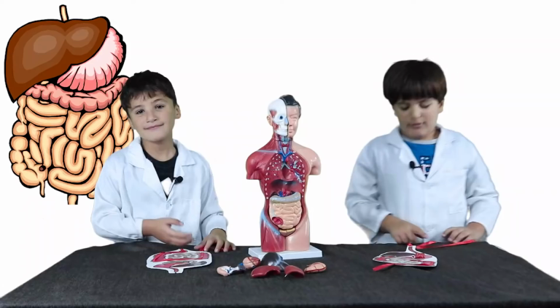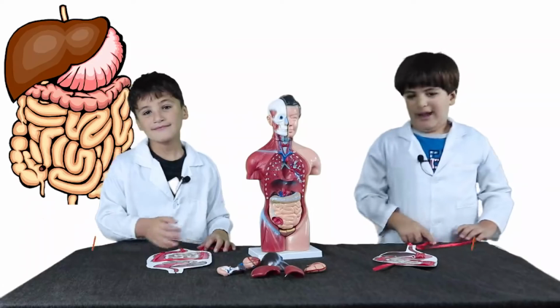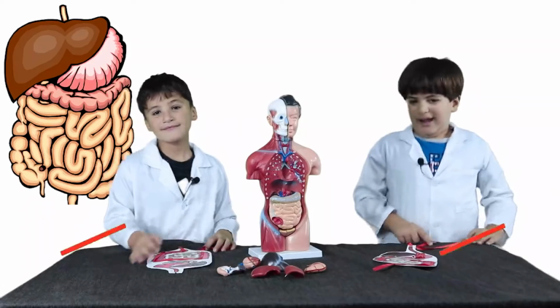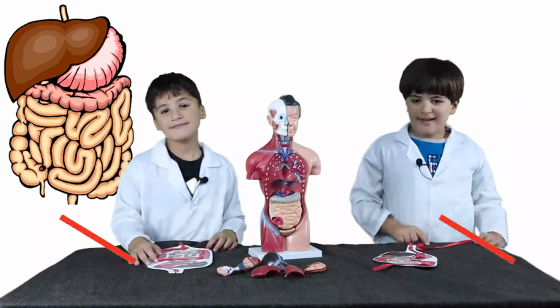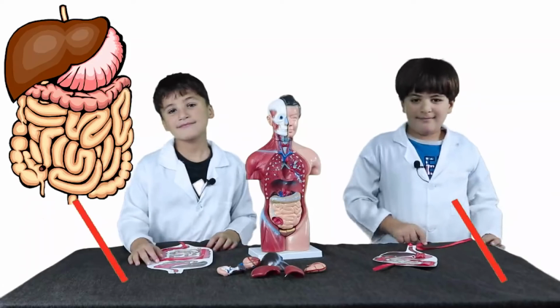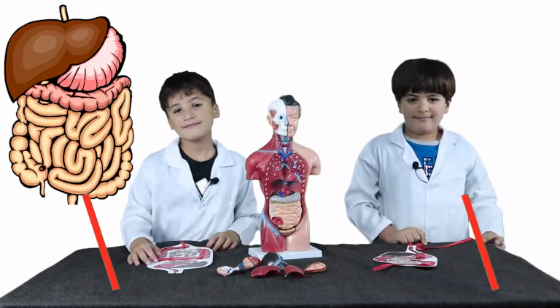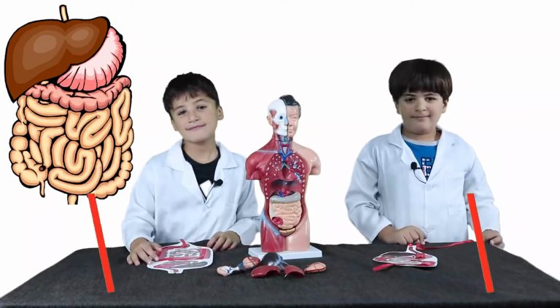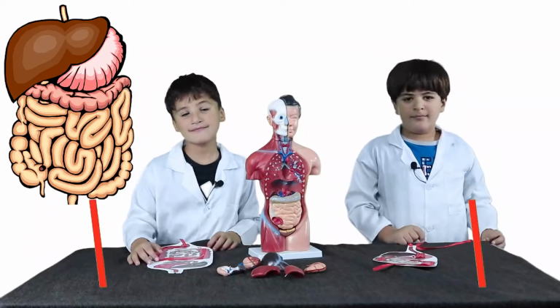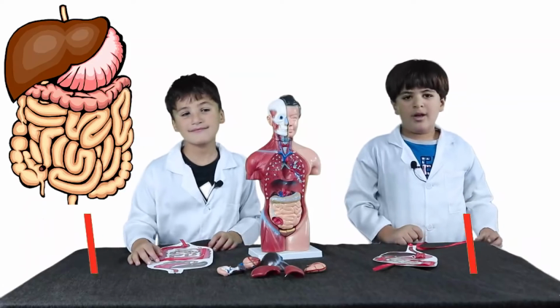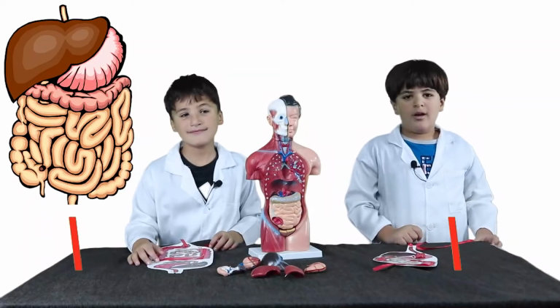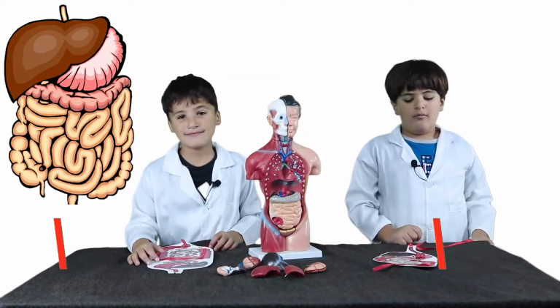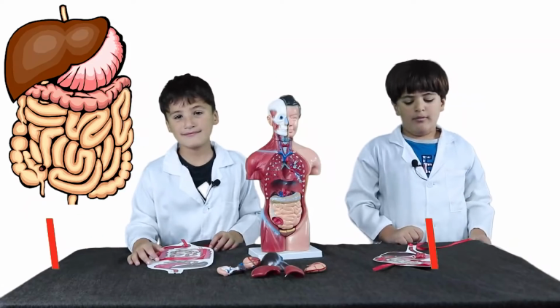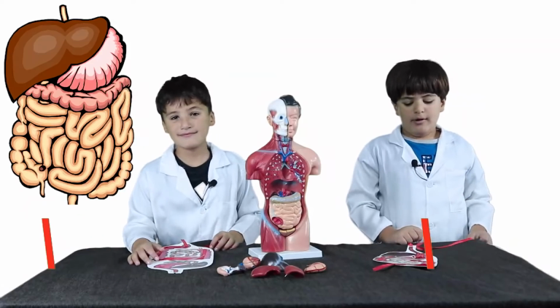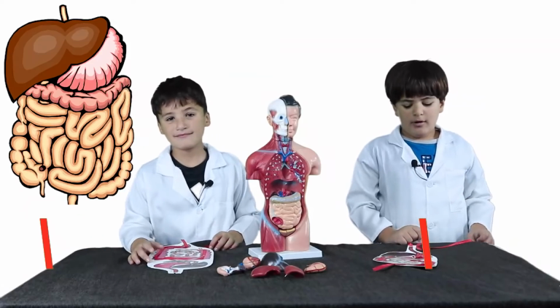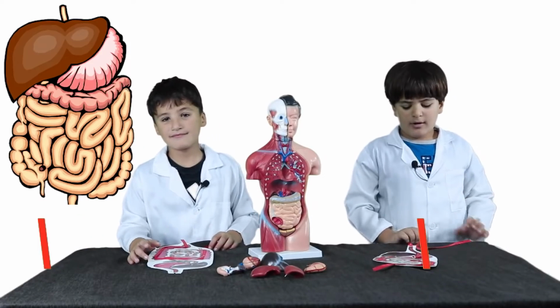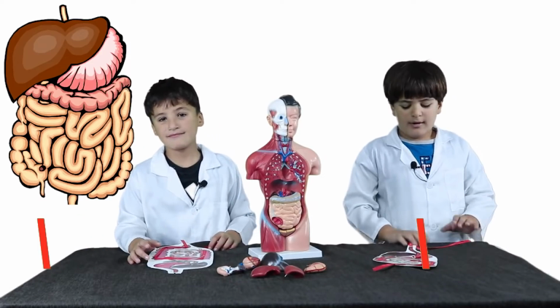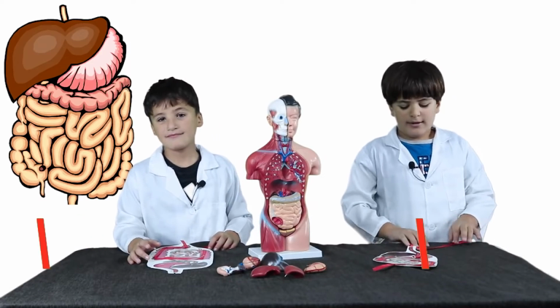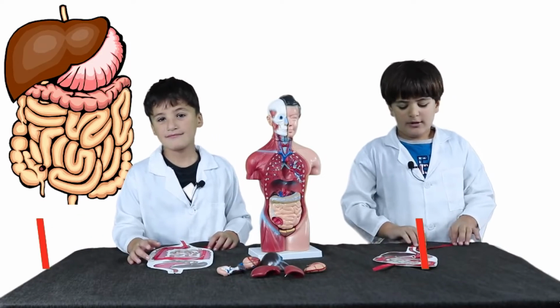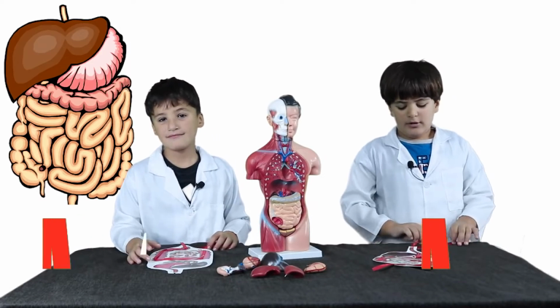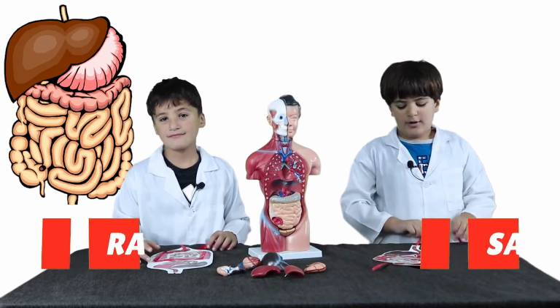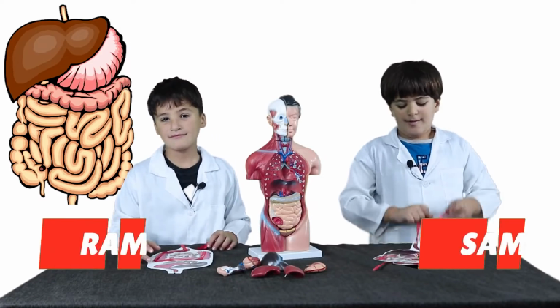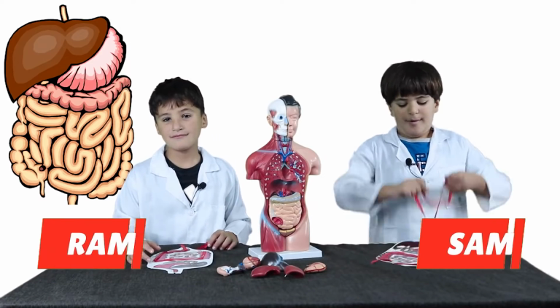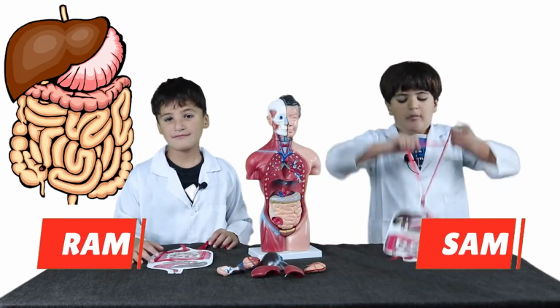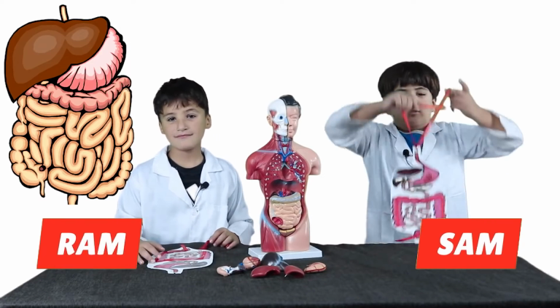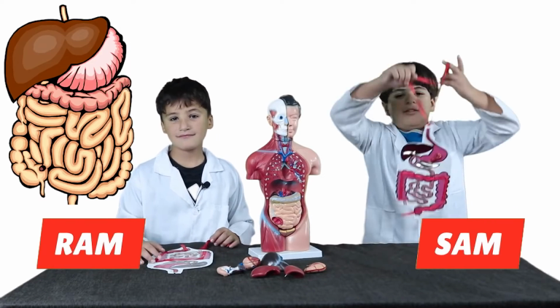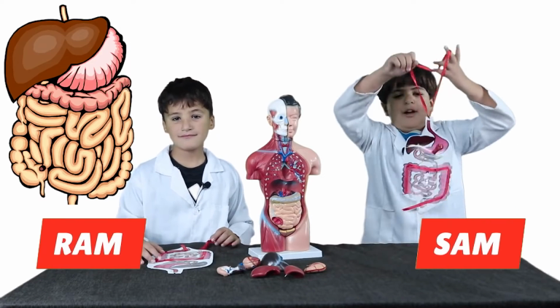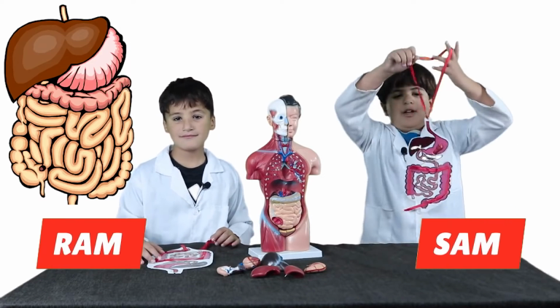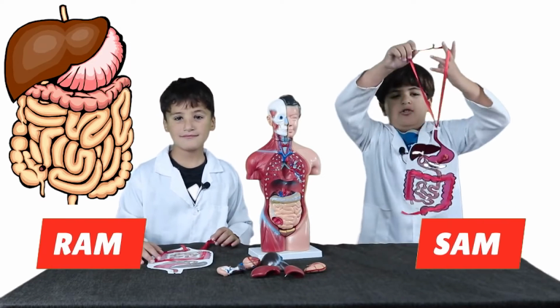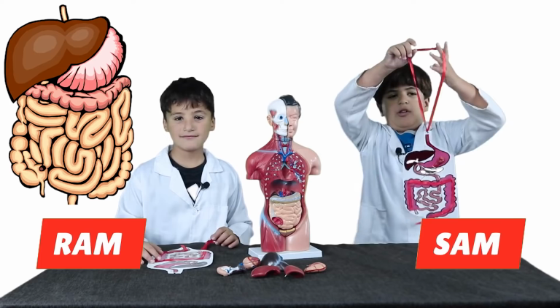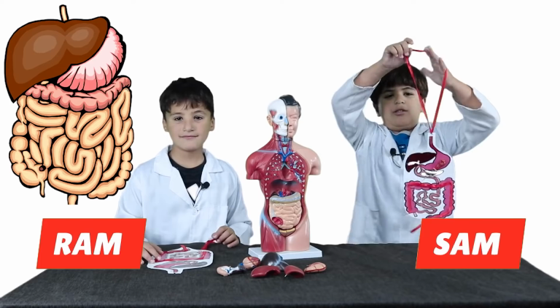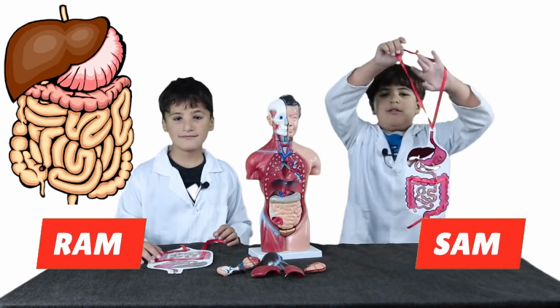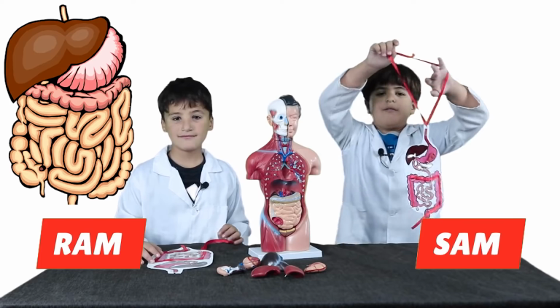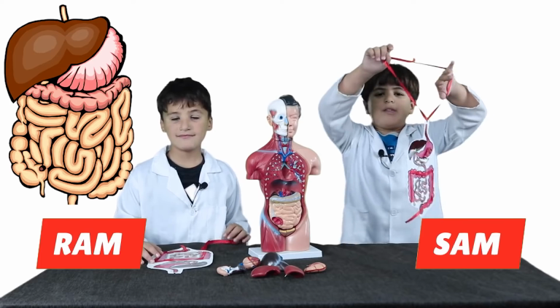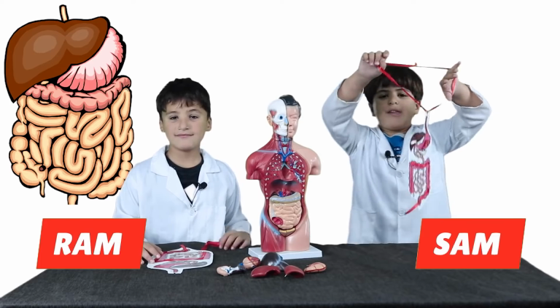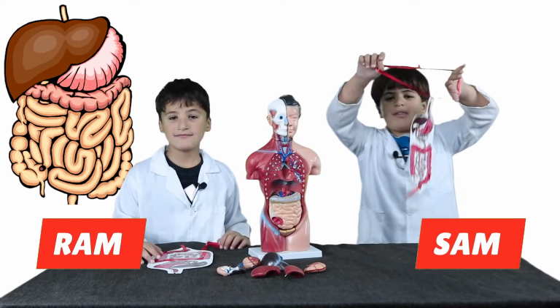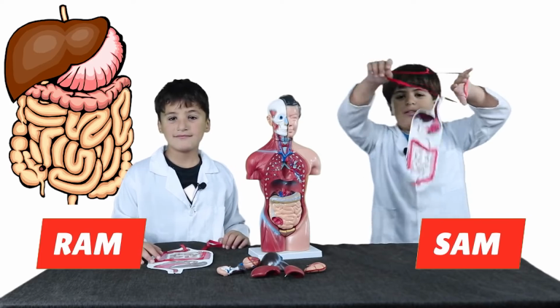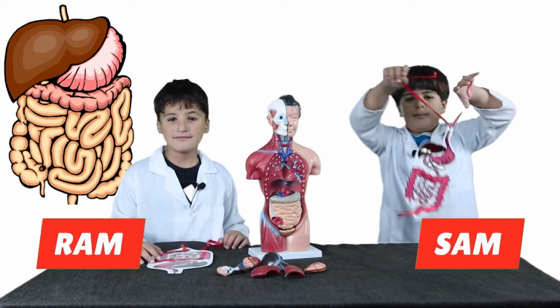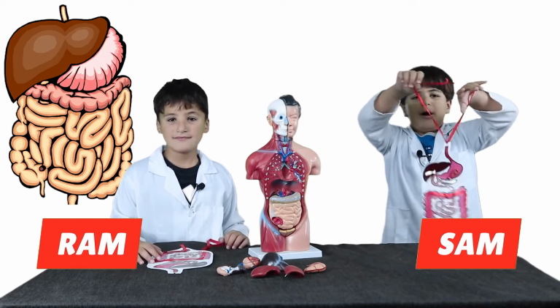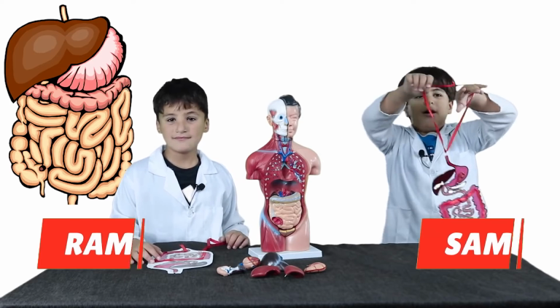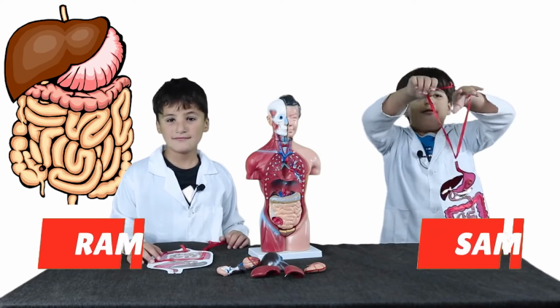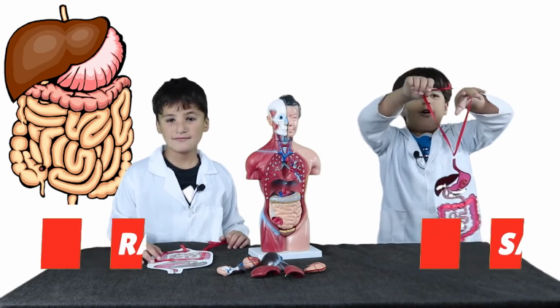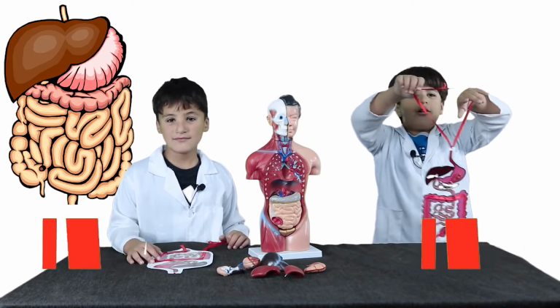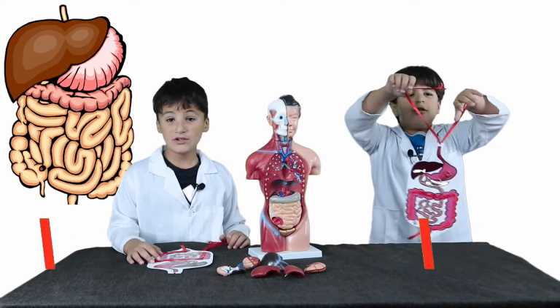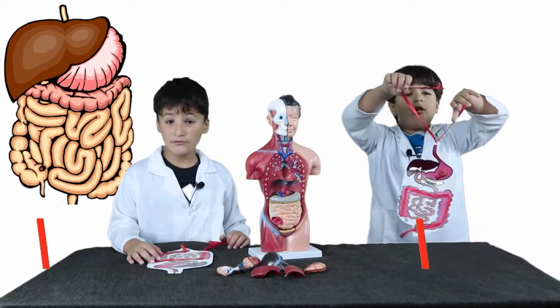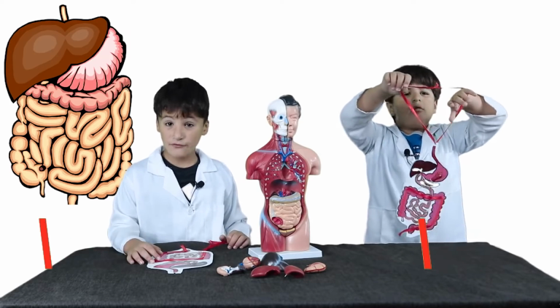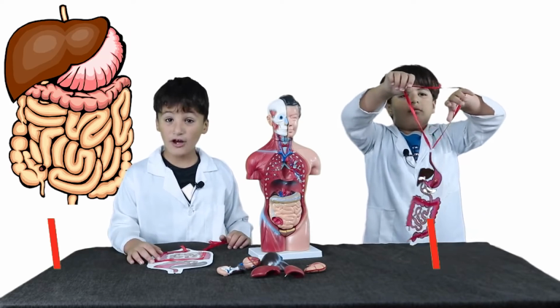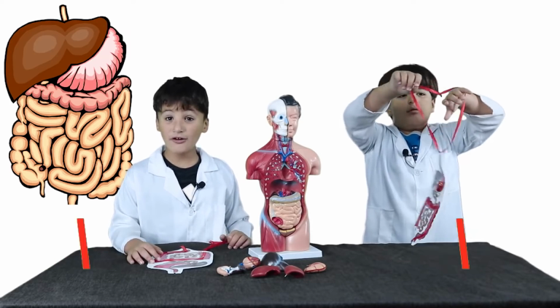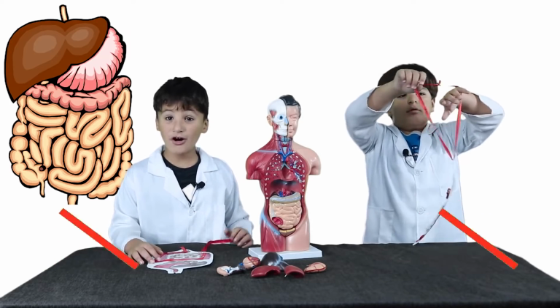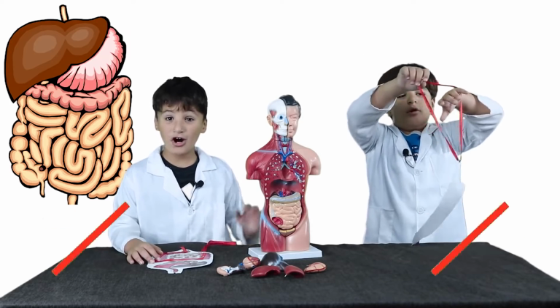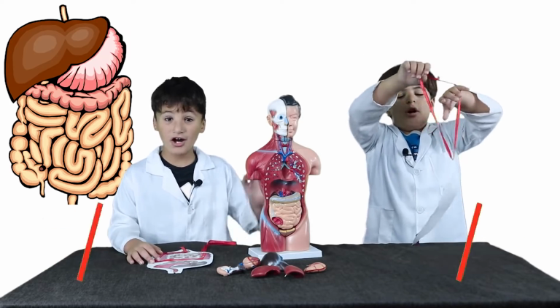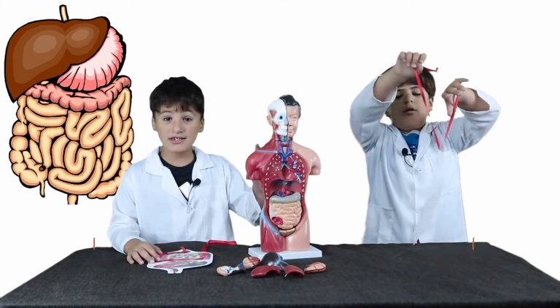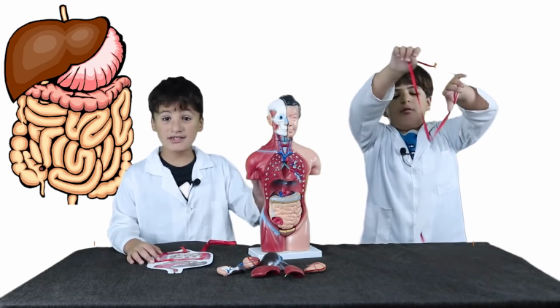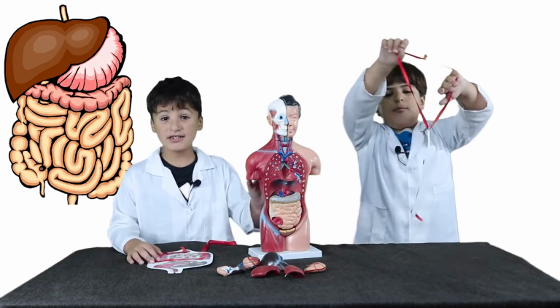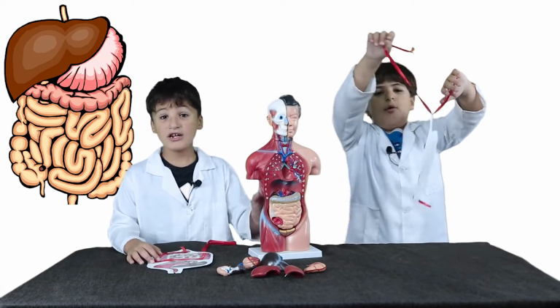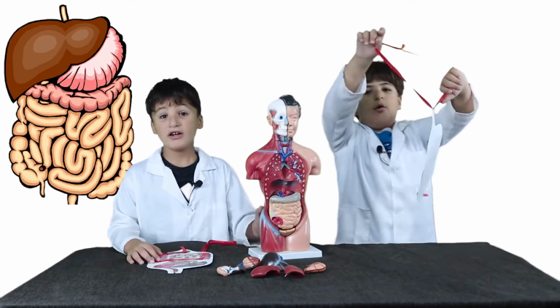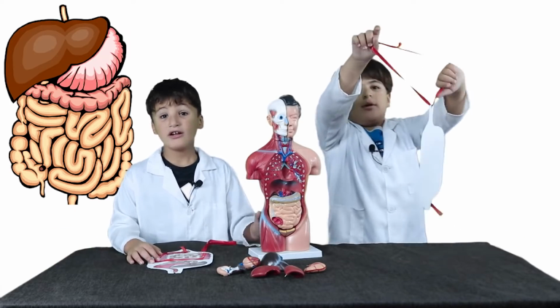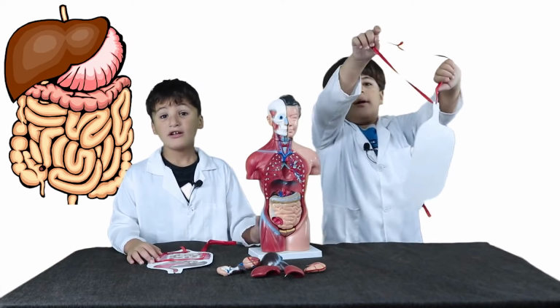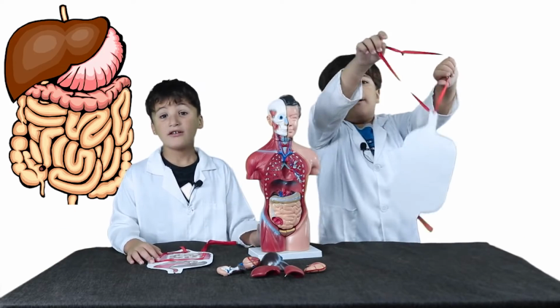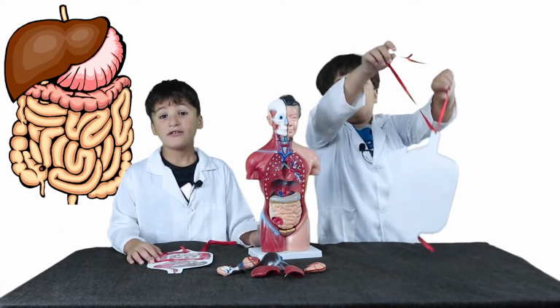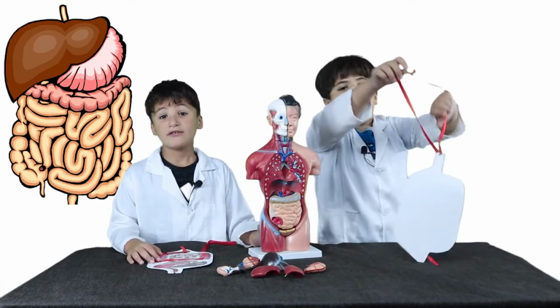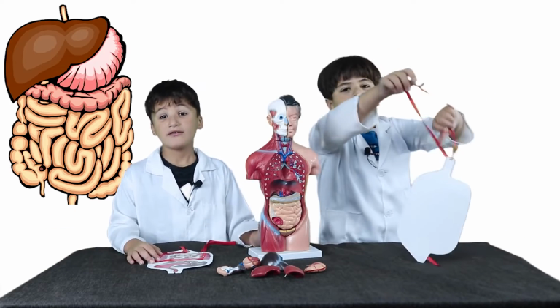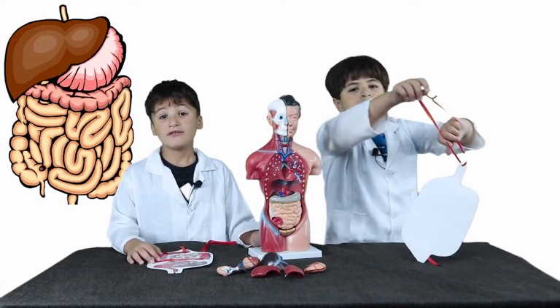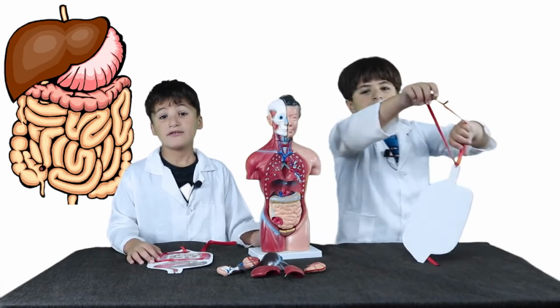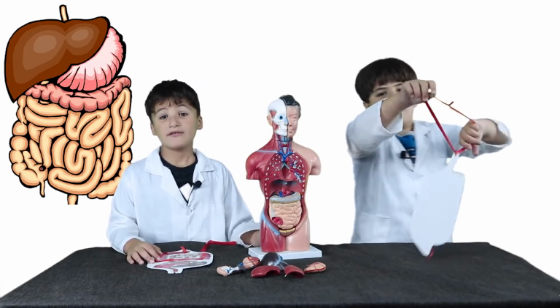Today, you're going to learn about the digestive system. Follow us to know more about it.